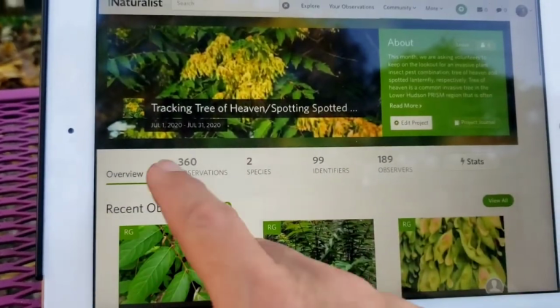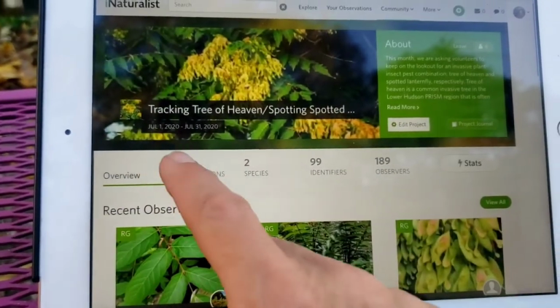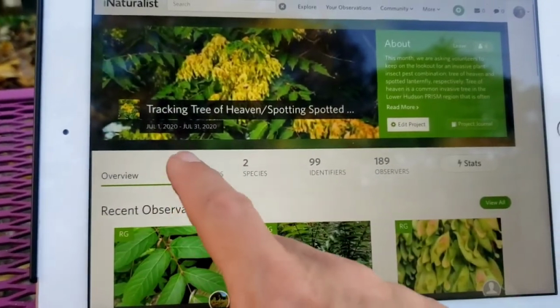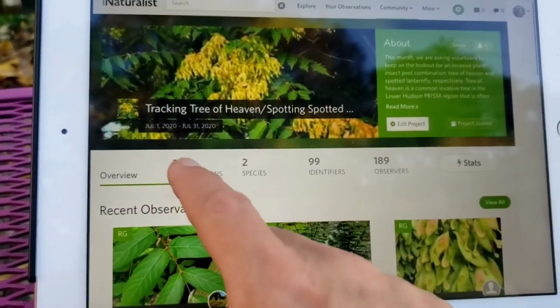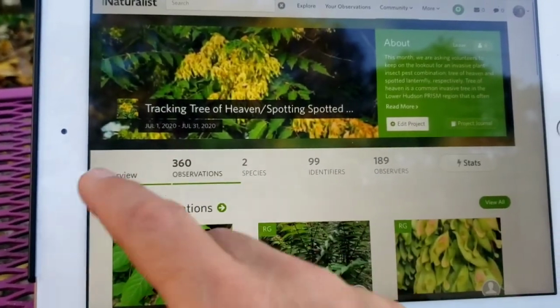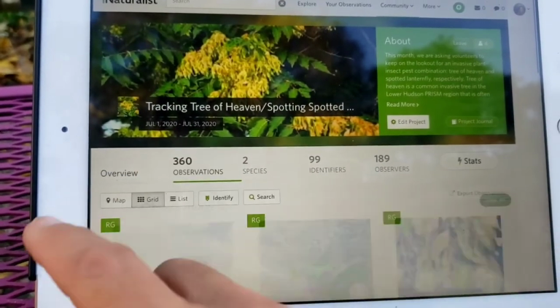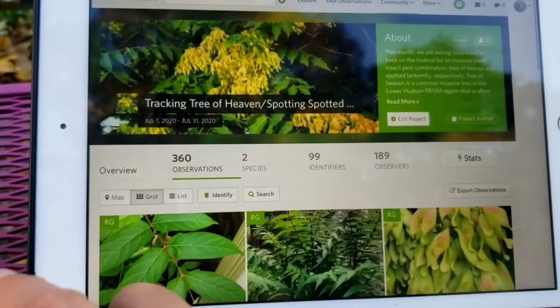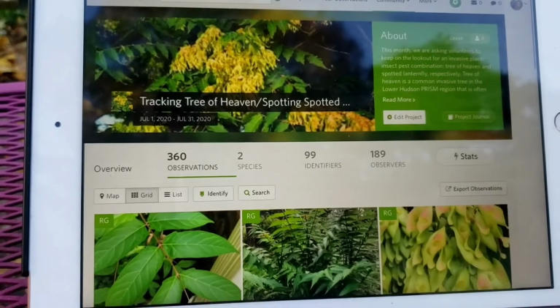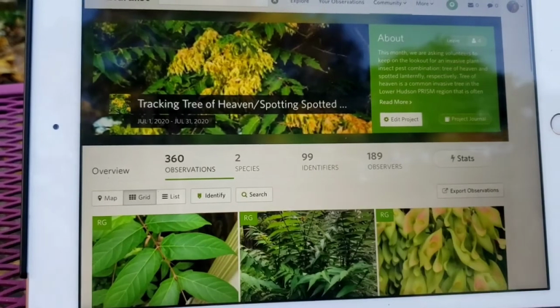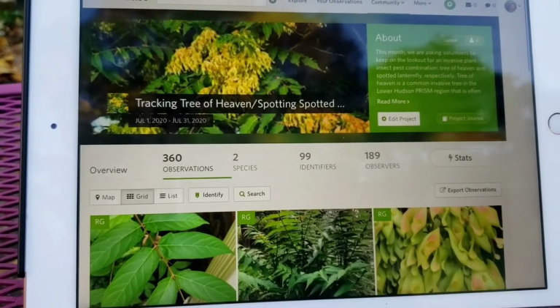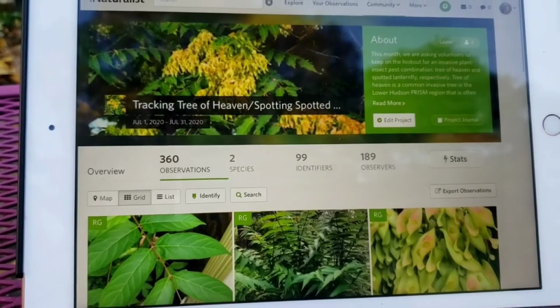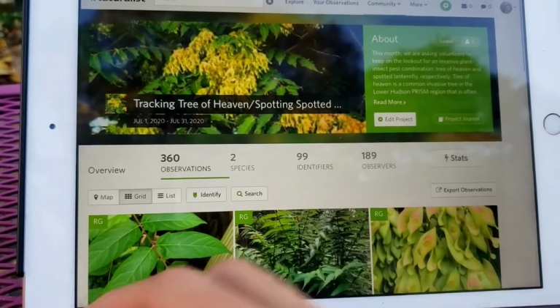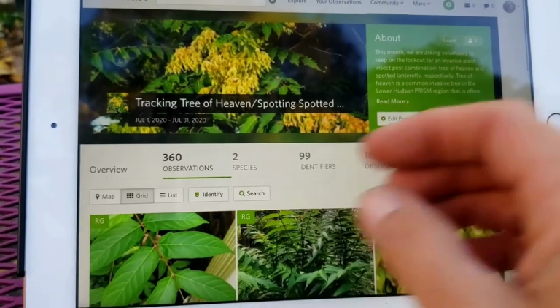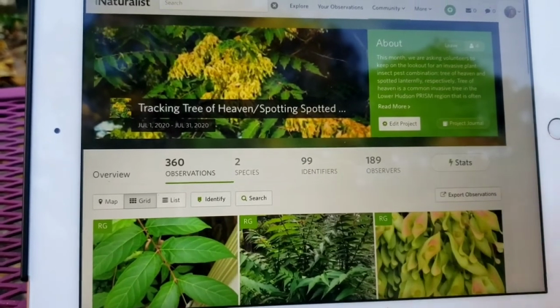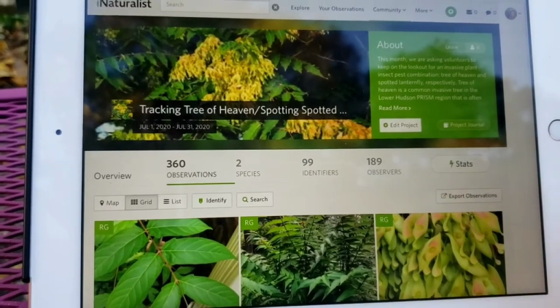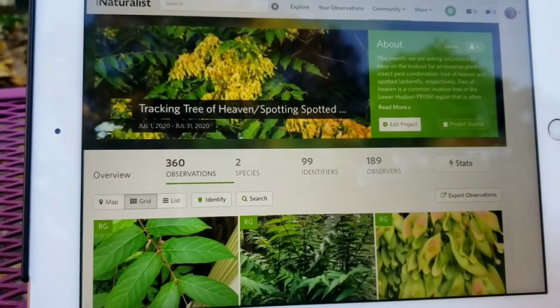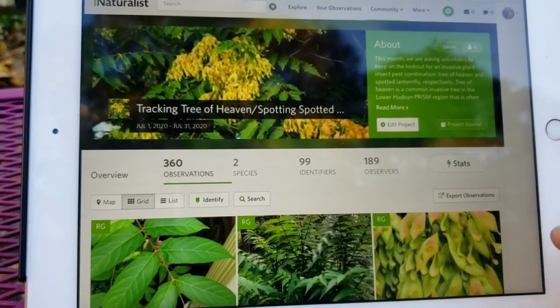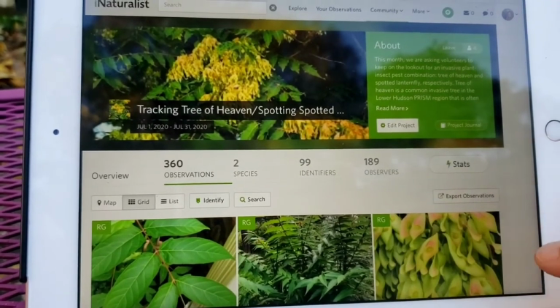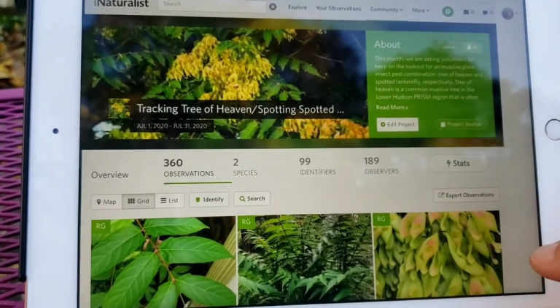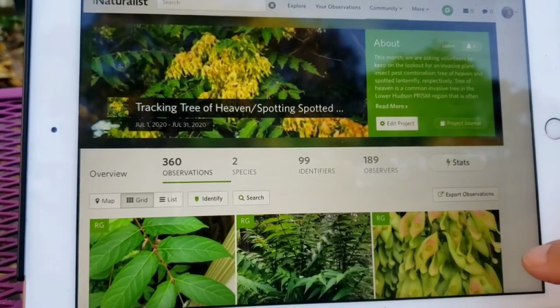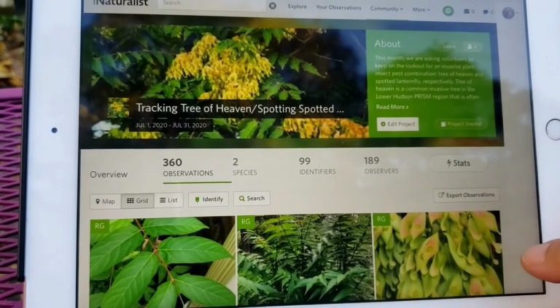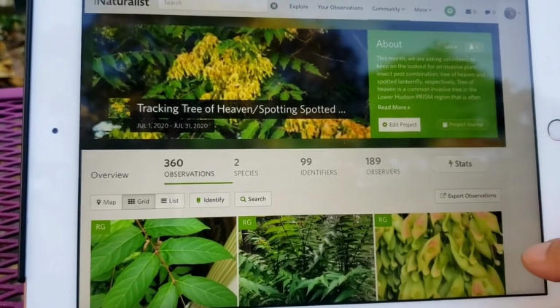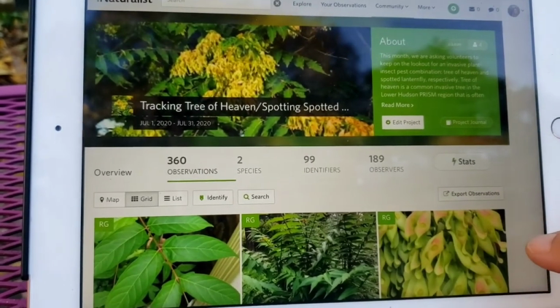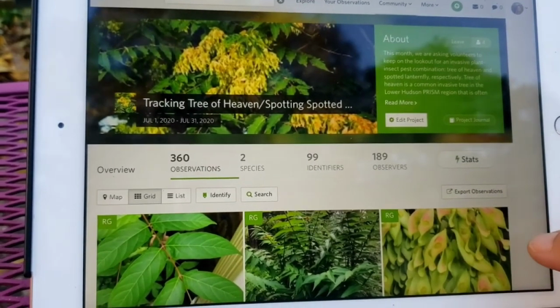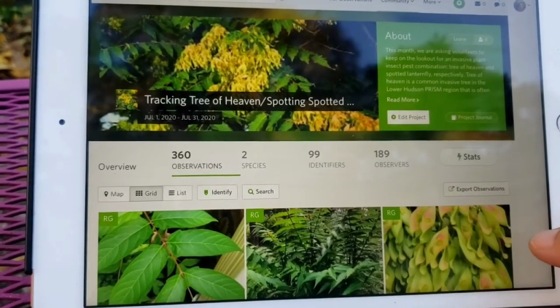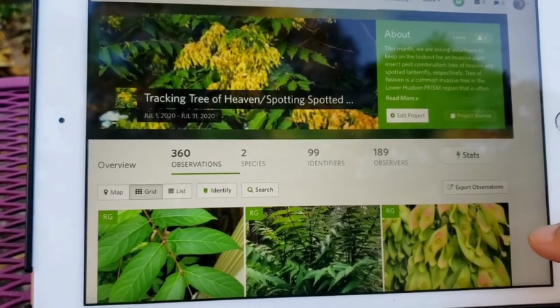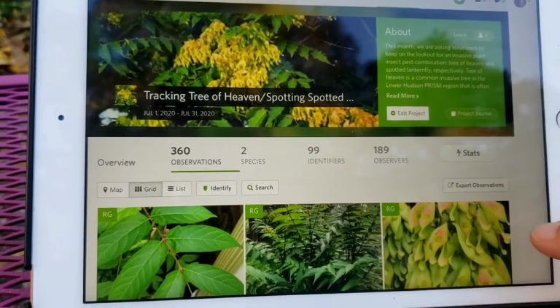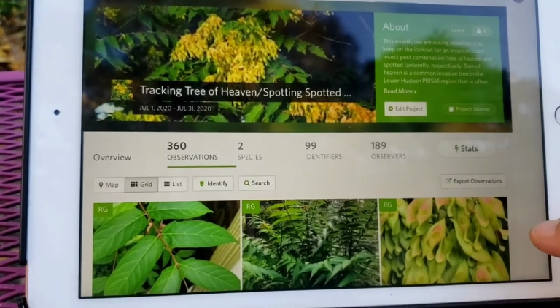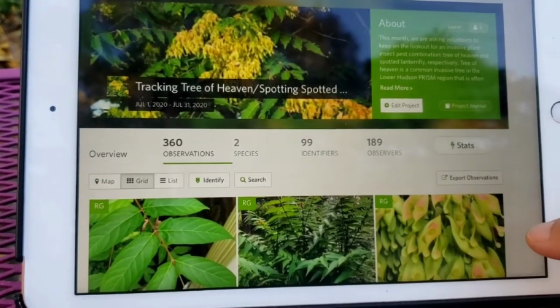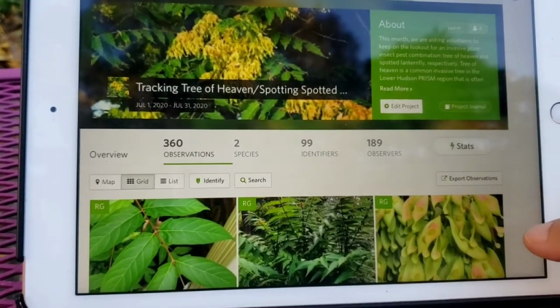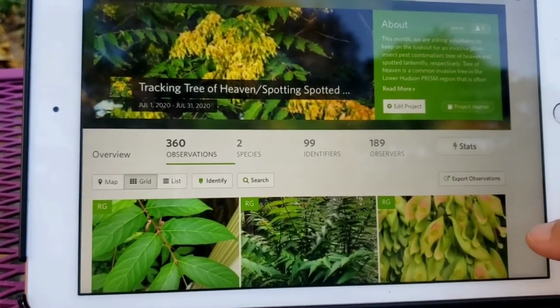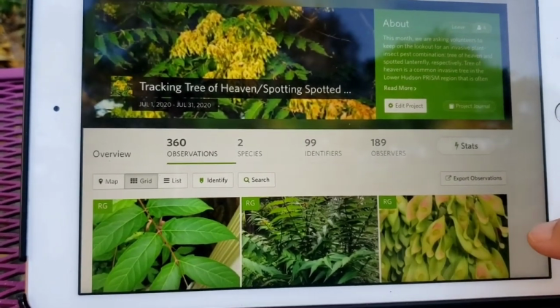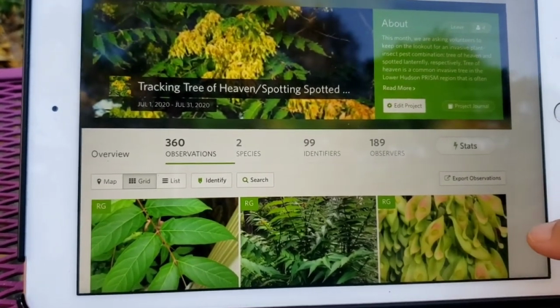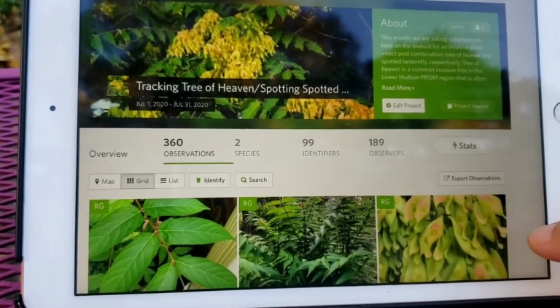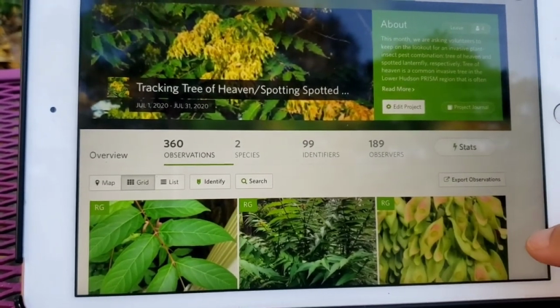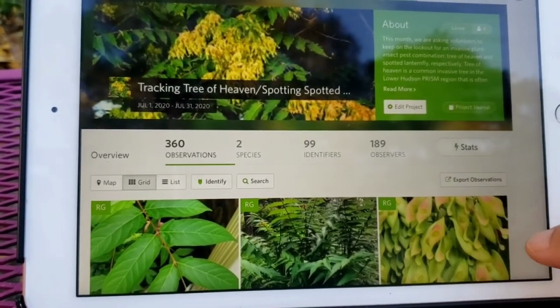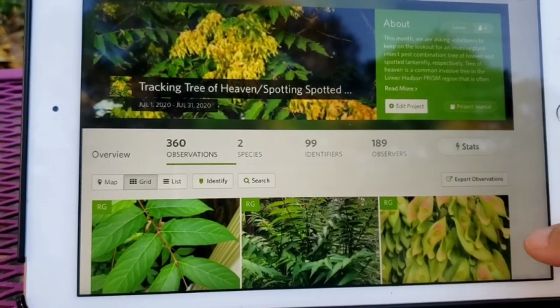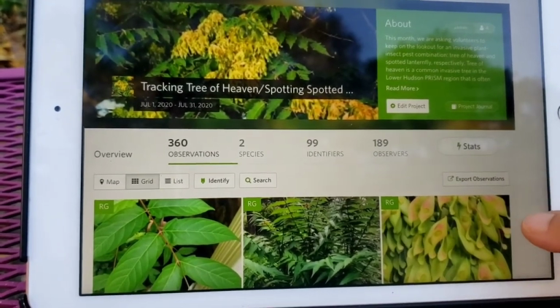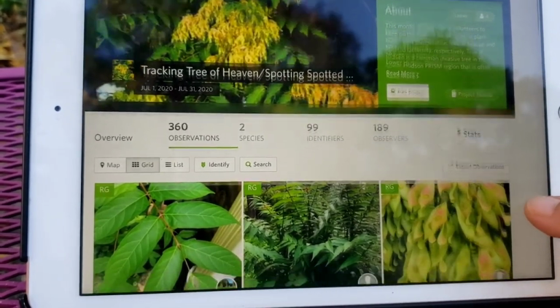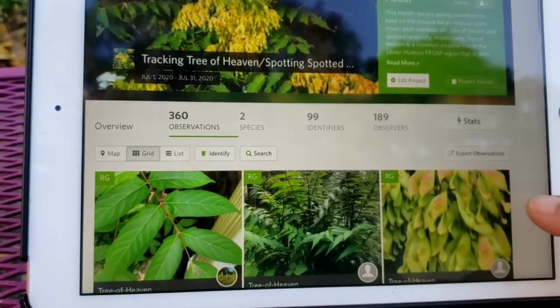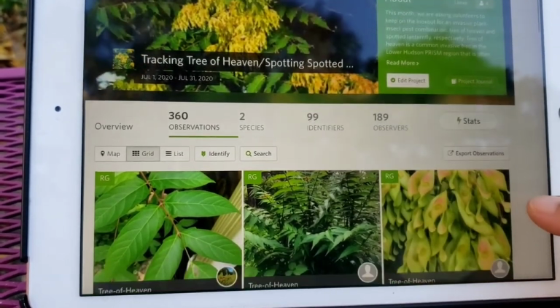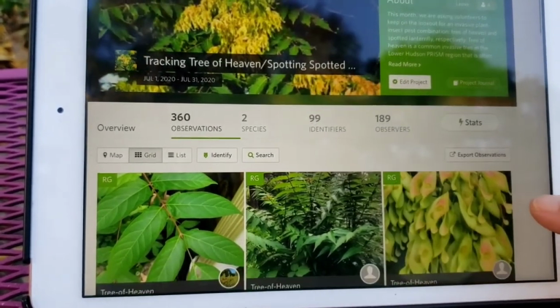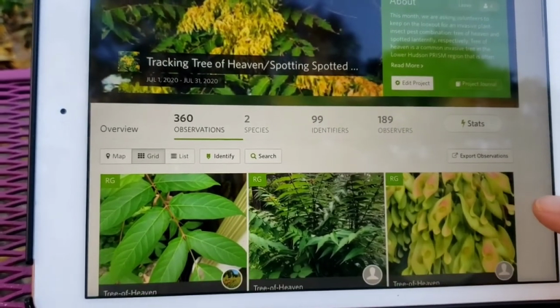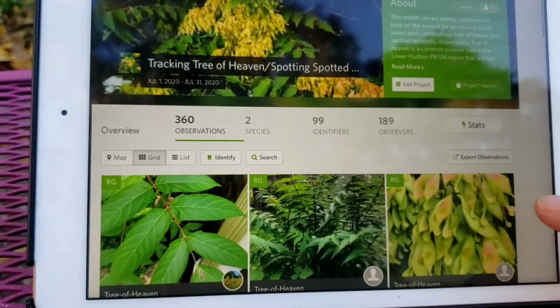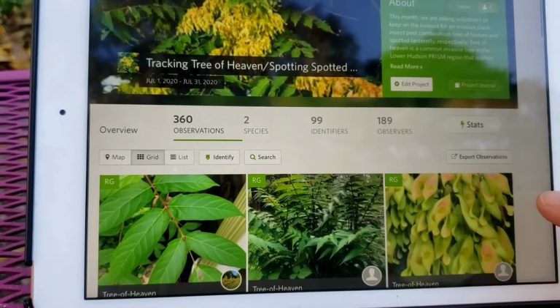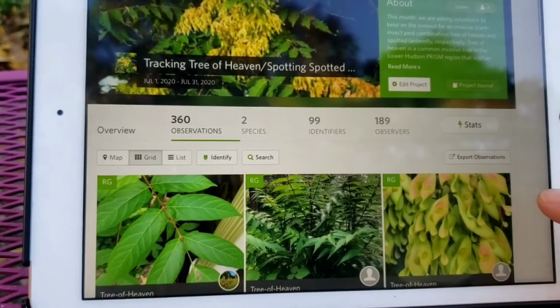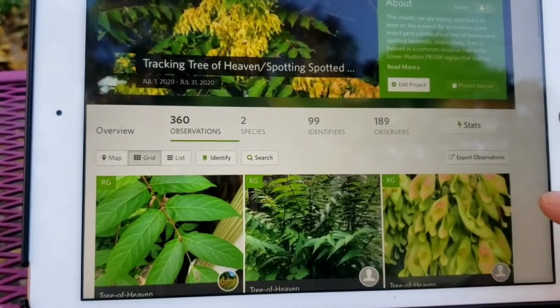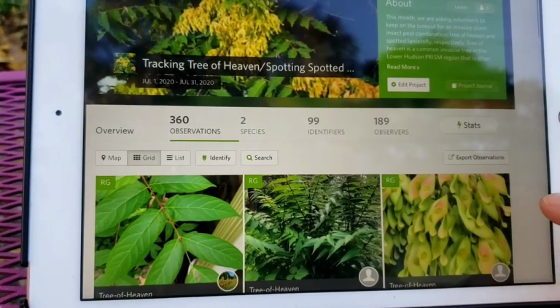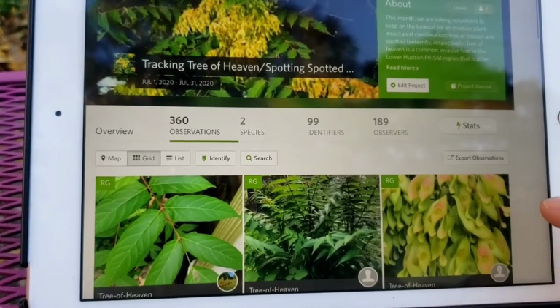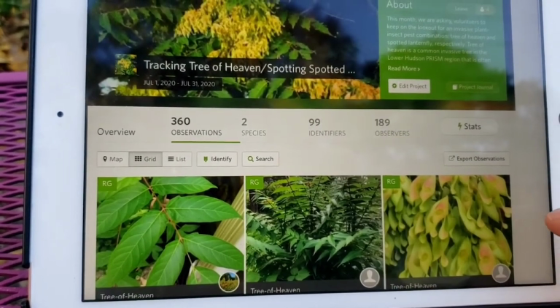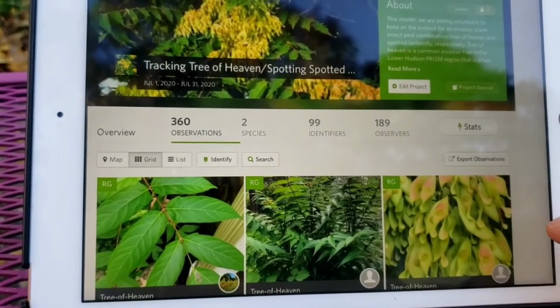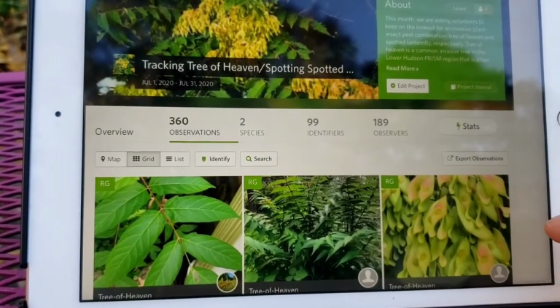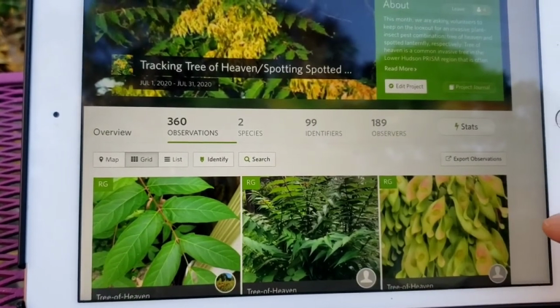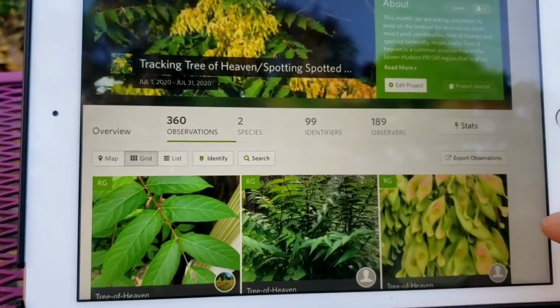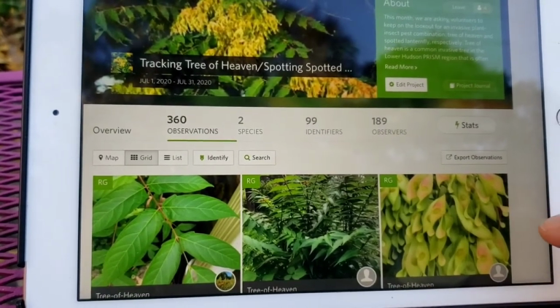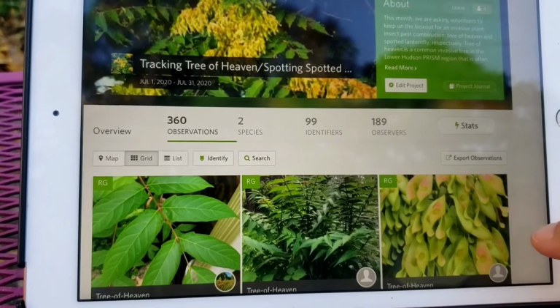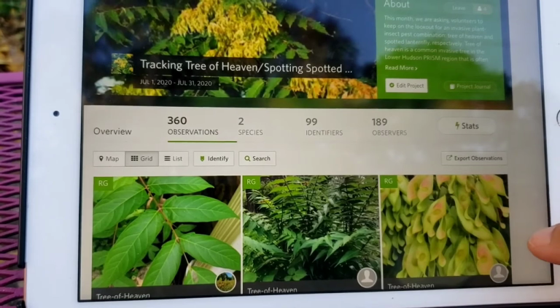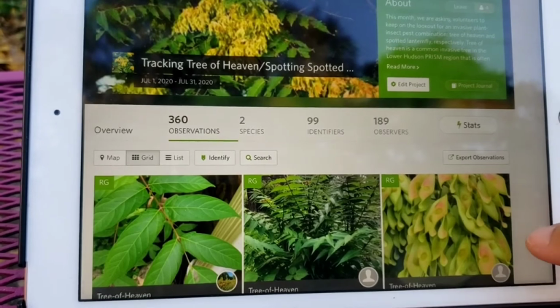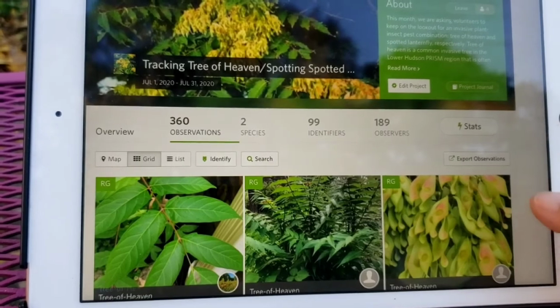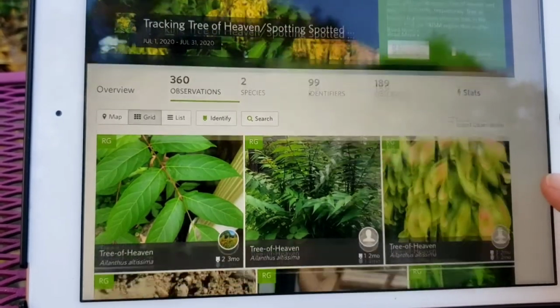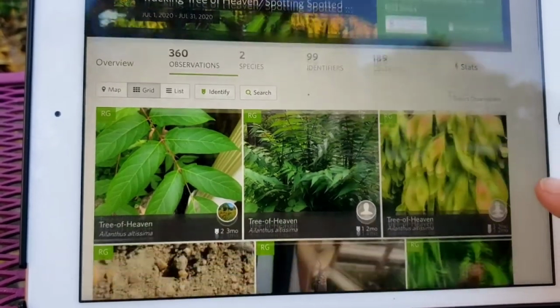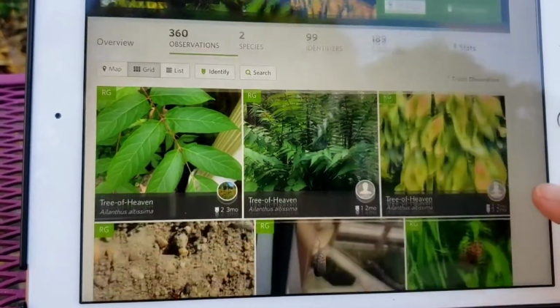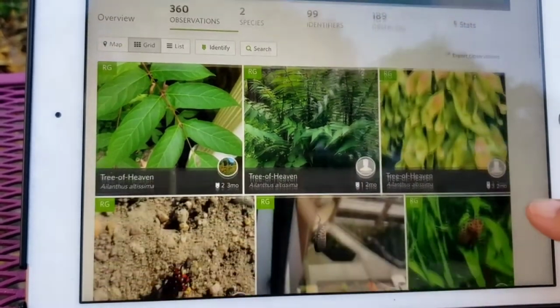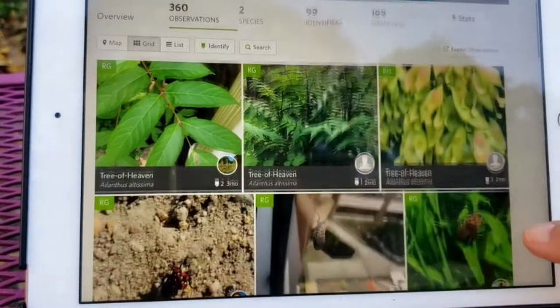I have to click on the observations — there are 360 of them in here — and this is the Tree of Heaven Spotted Lanternfly project.